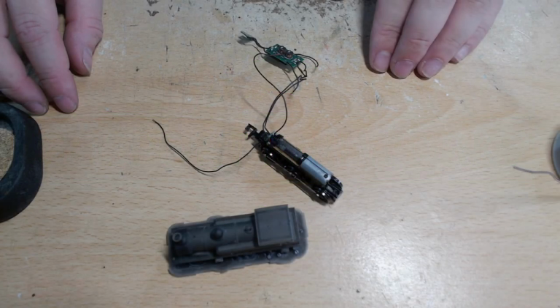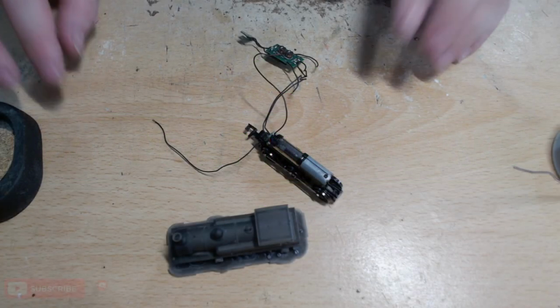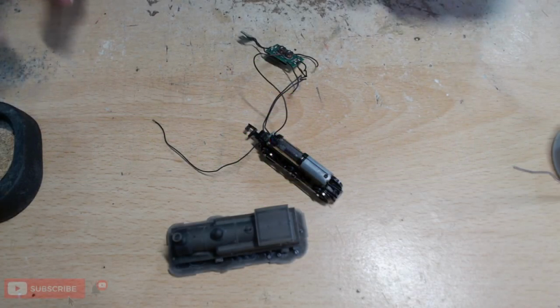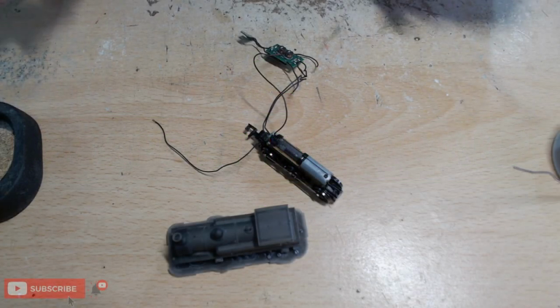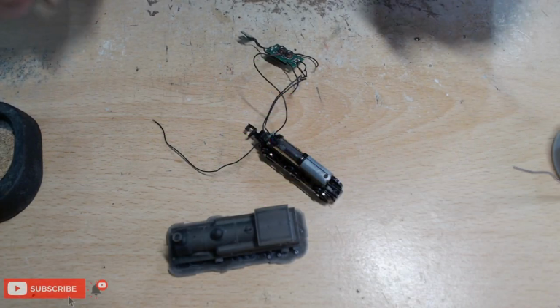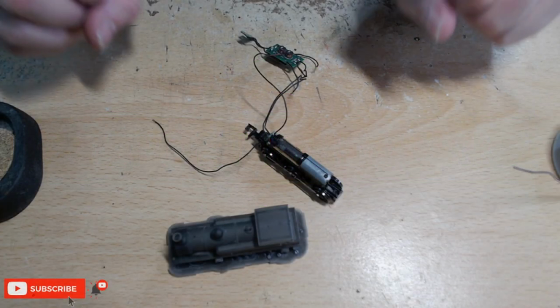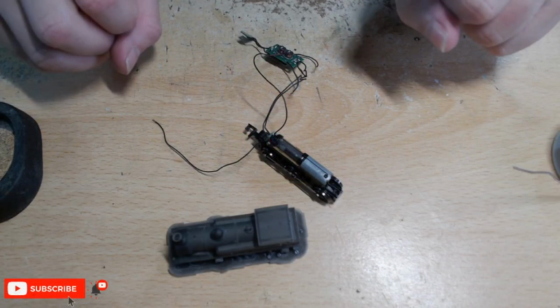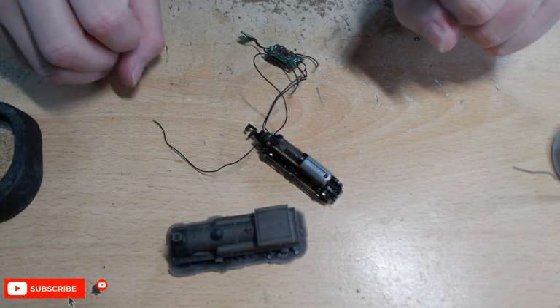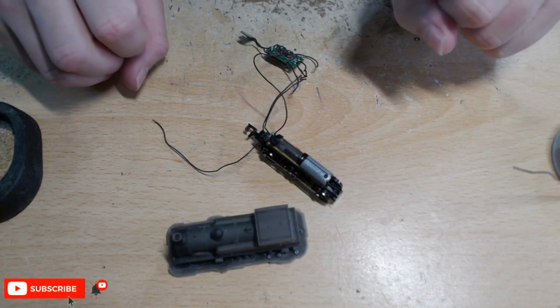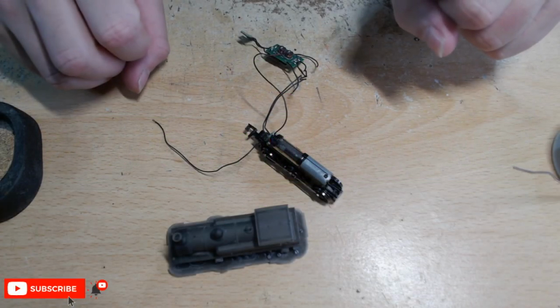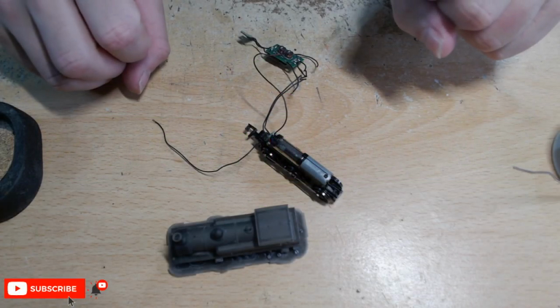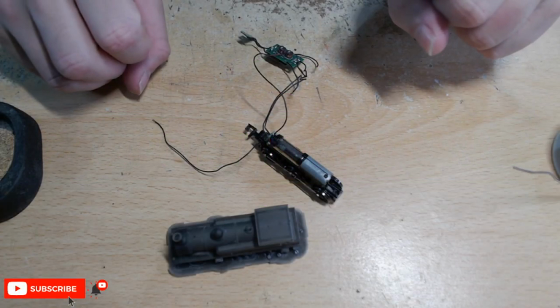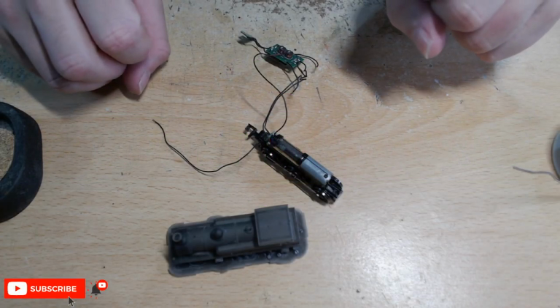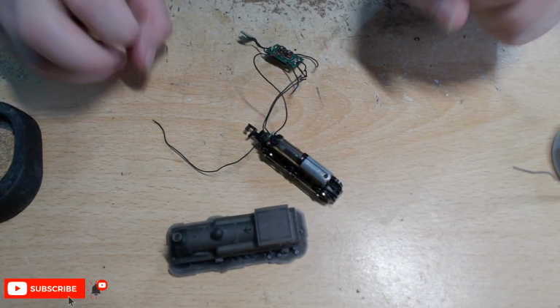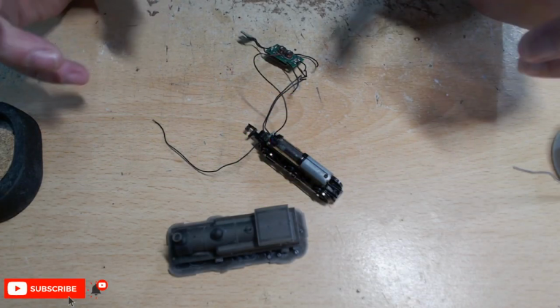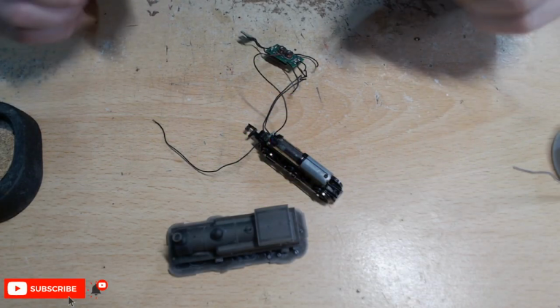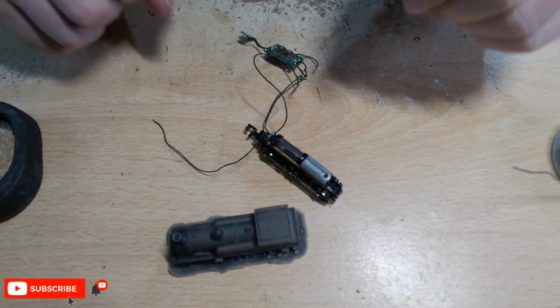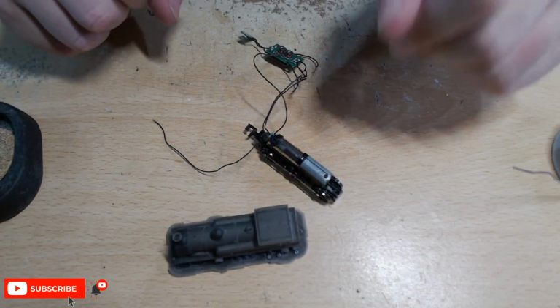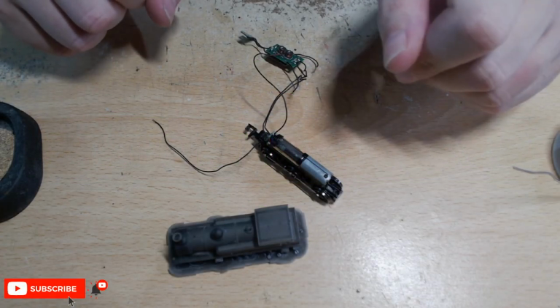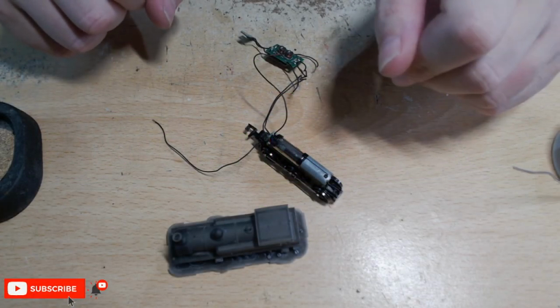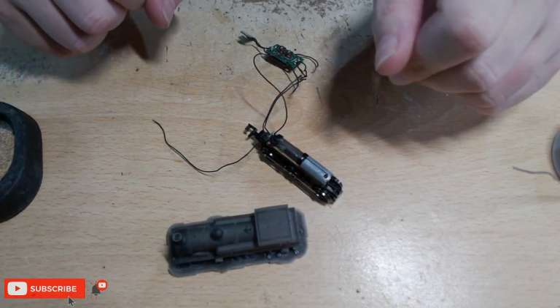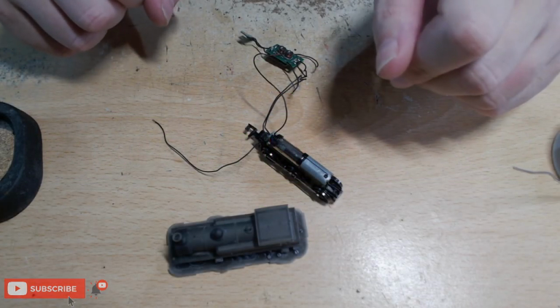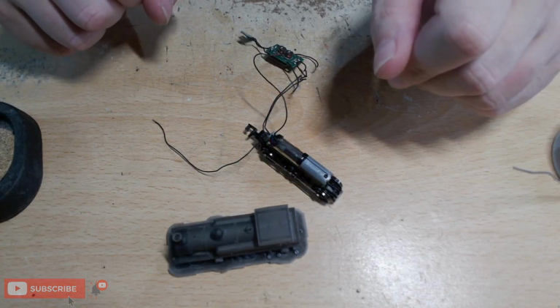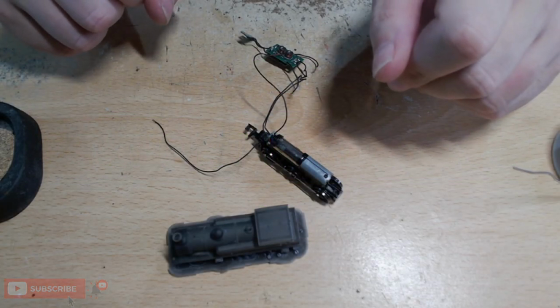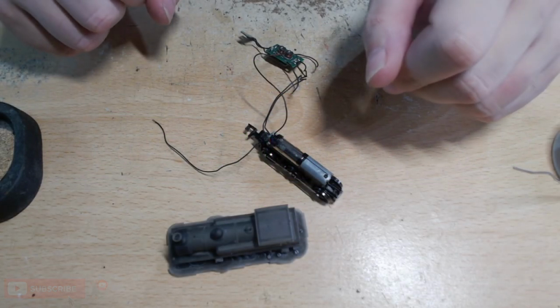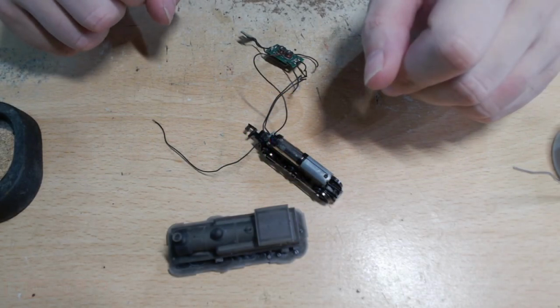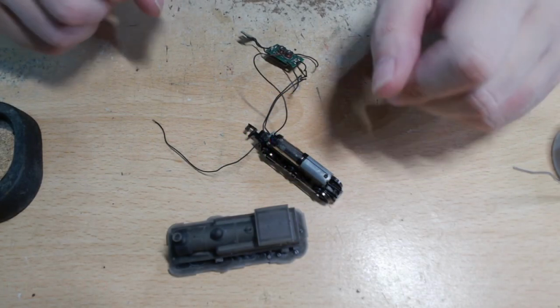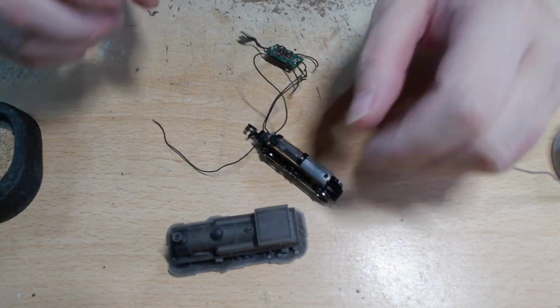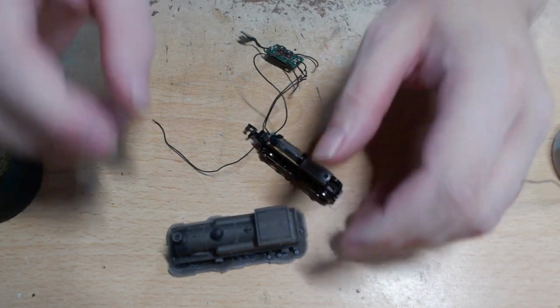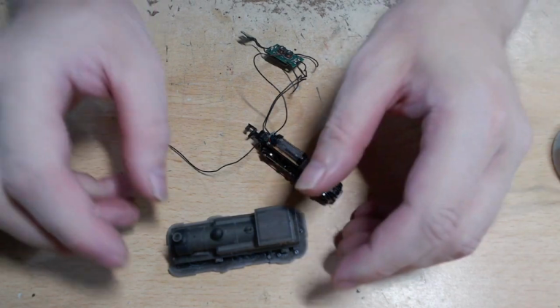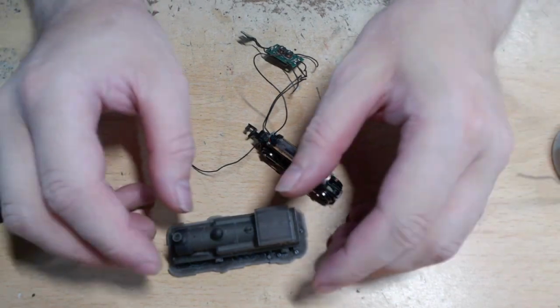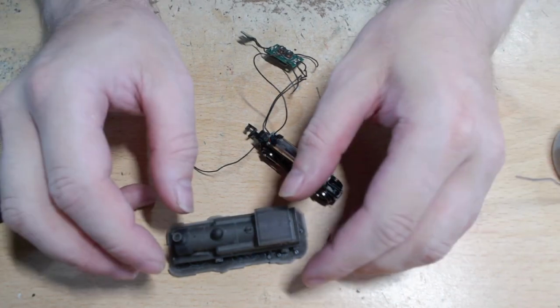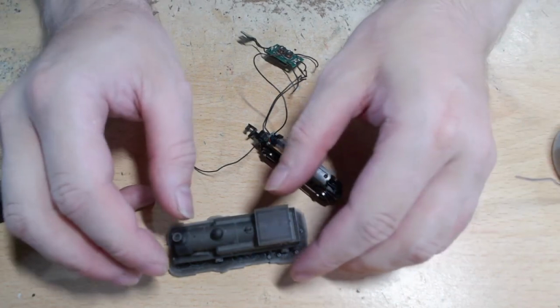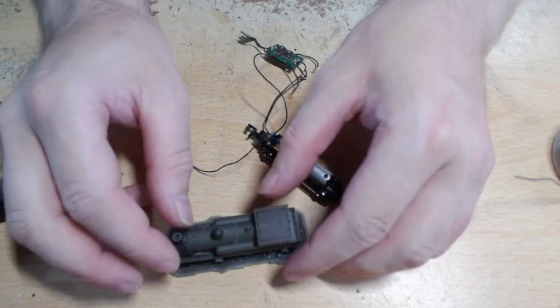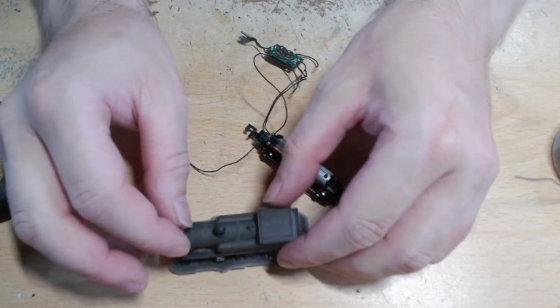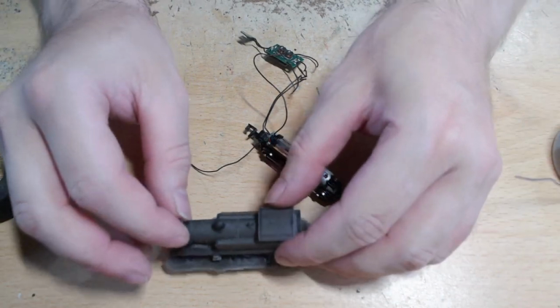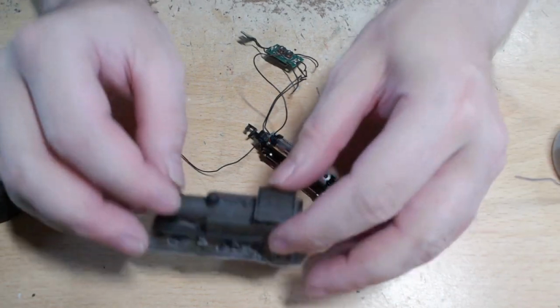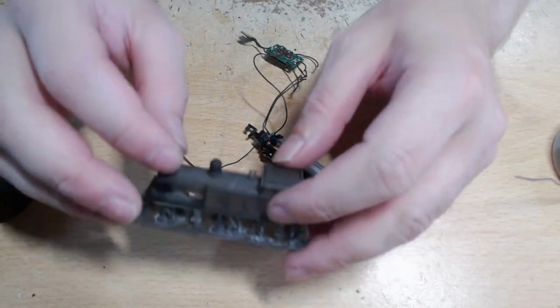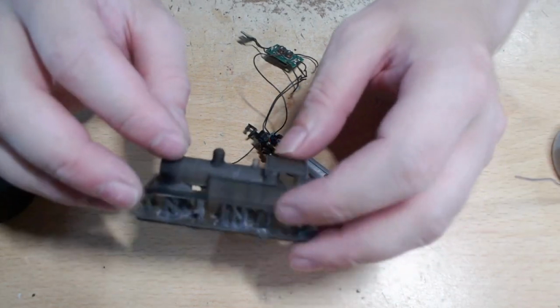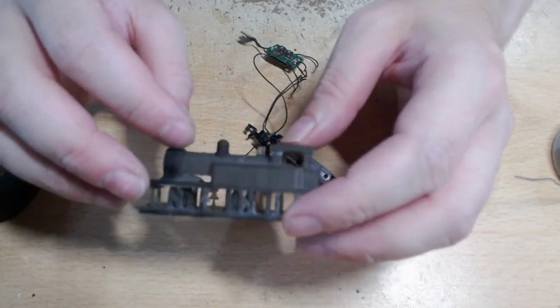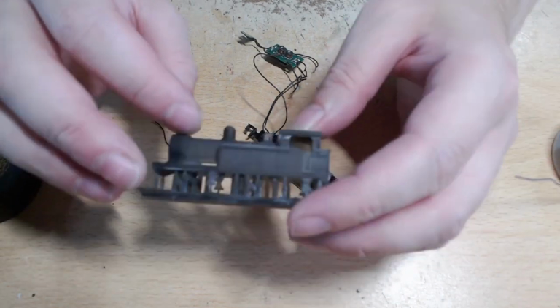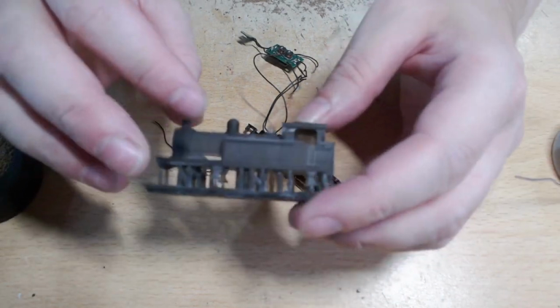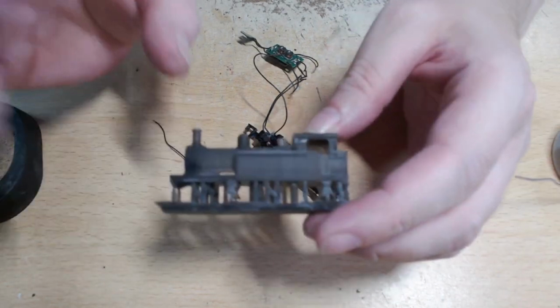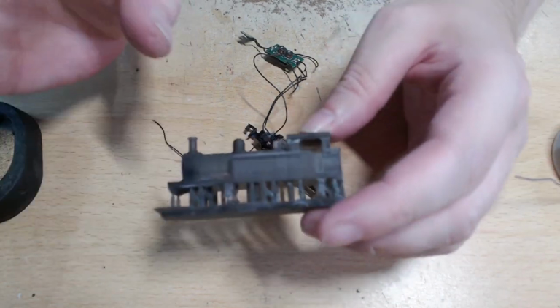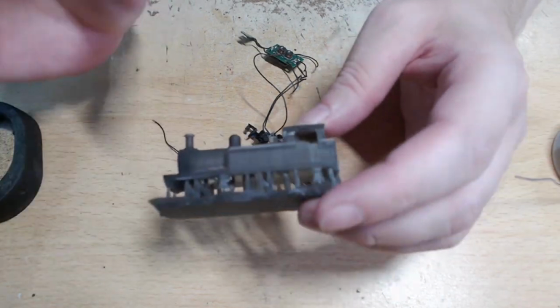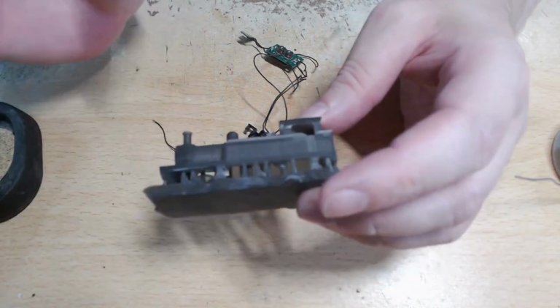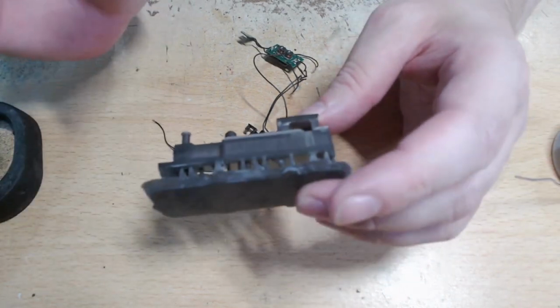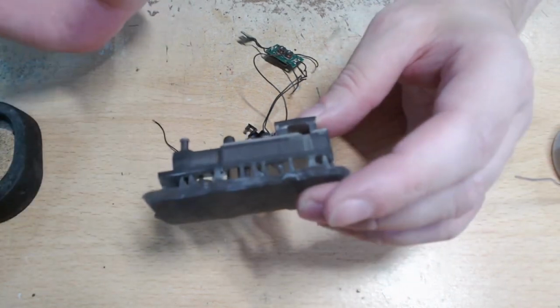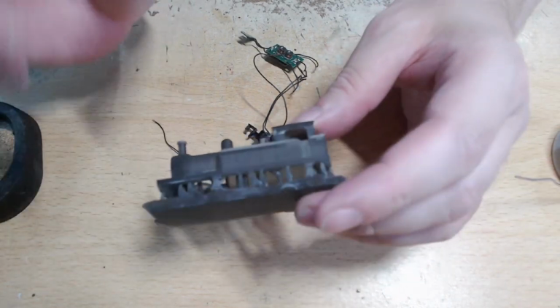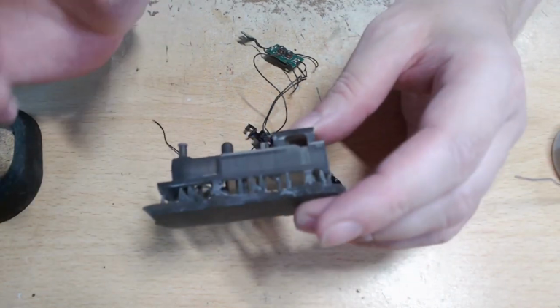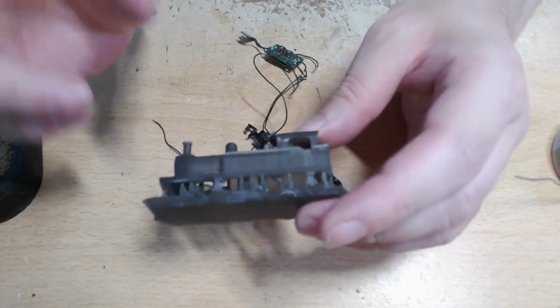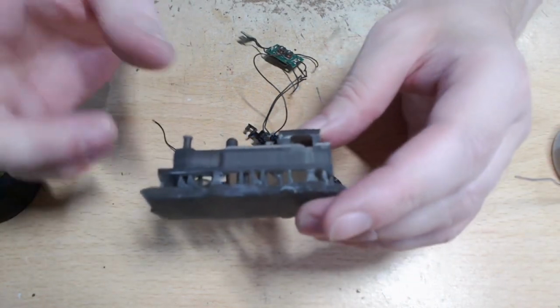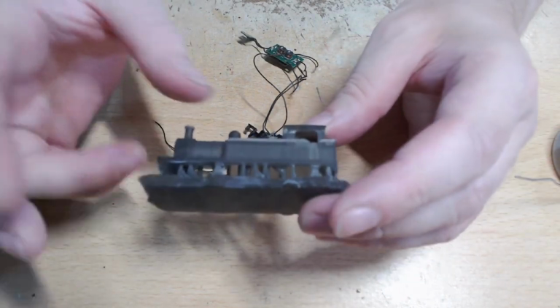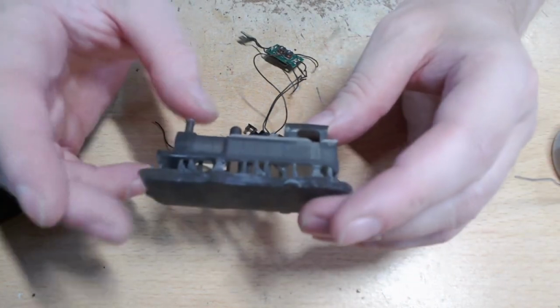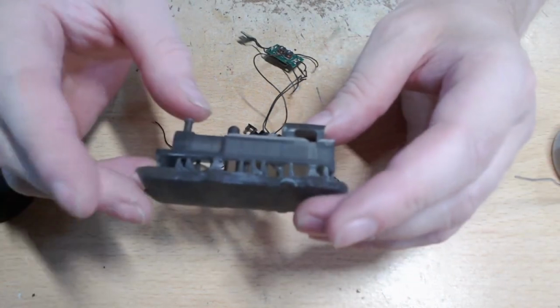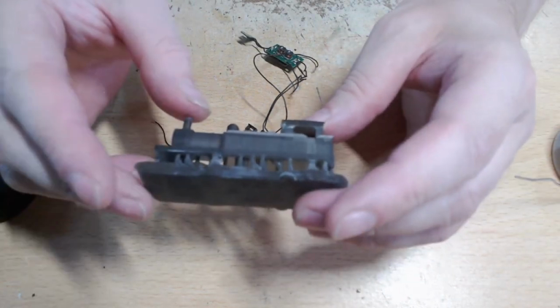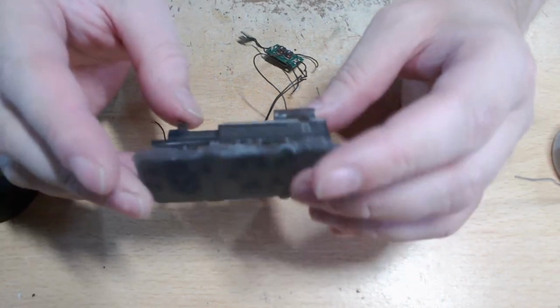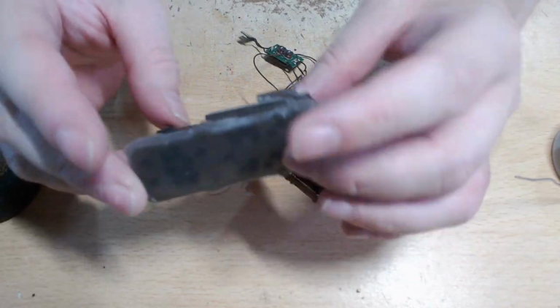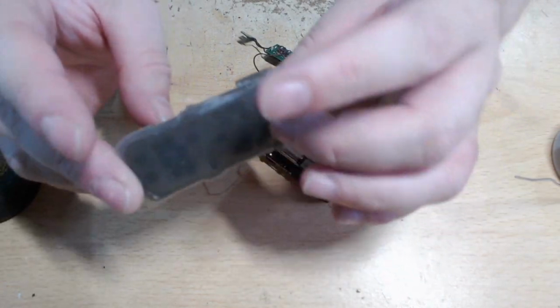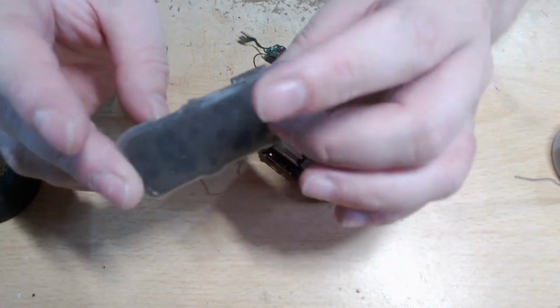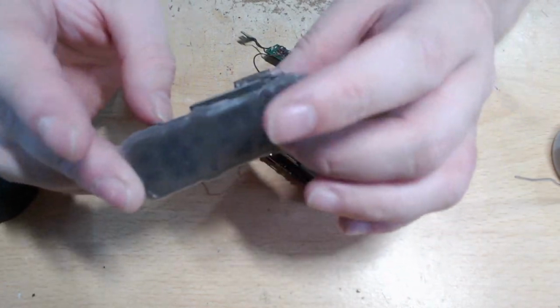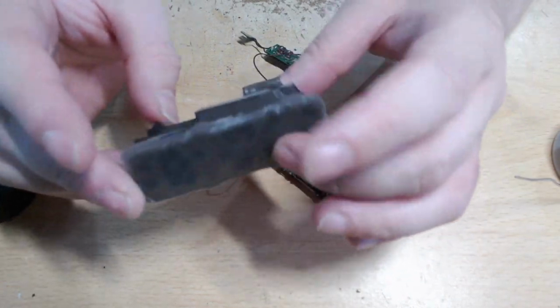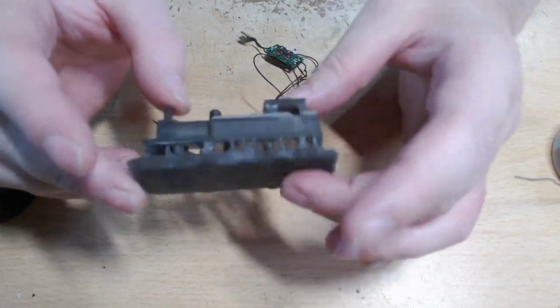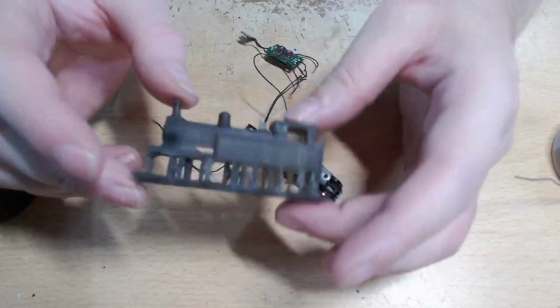Hello everyone, welcome to CrossFit Railworks, my name is James, and today I'll be finishing off our SER R1 class build.